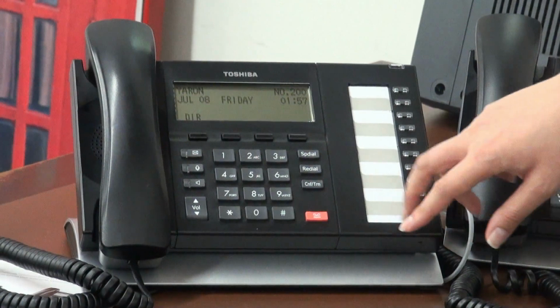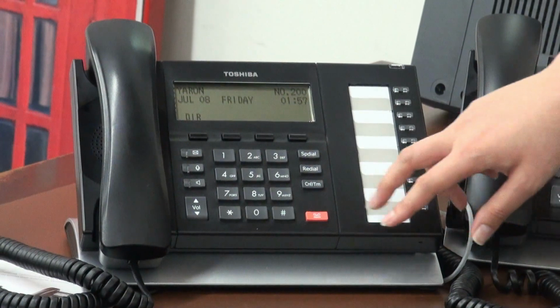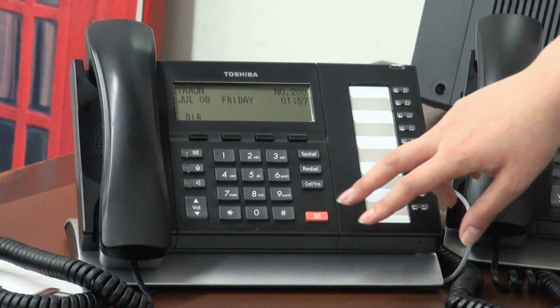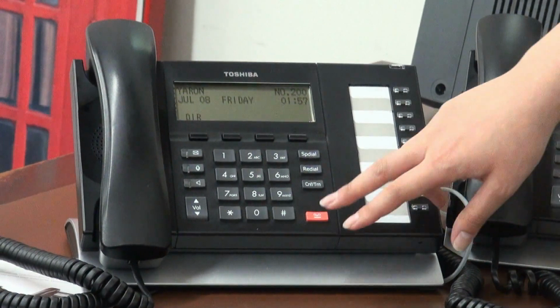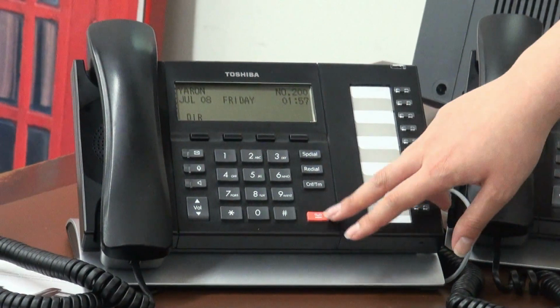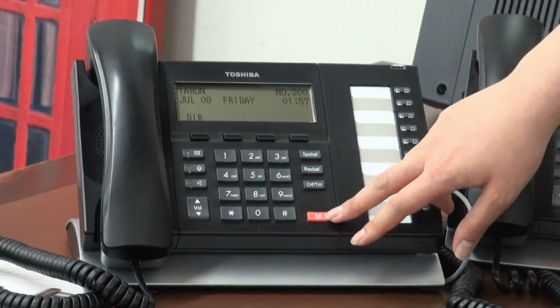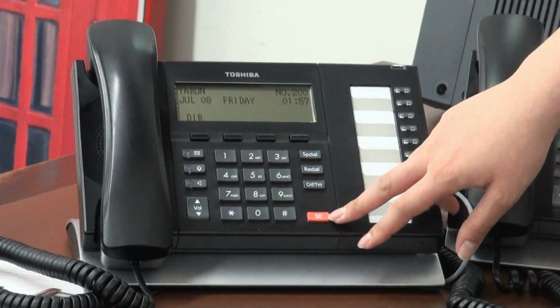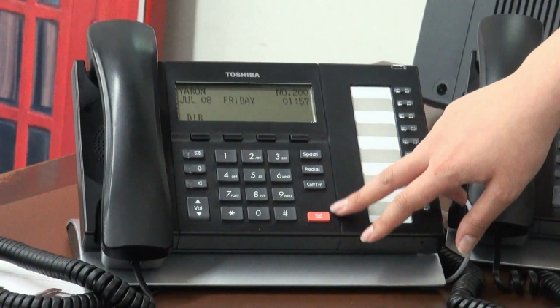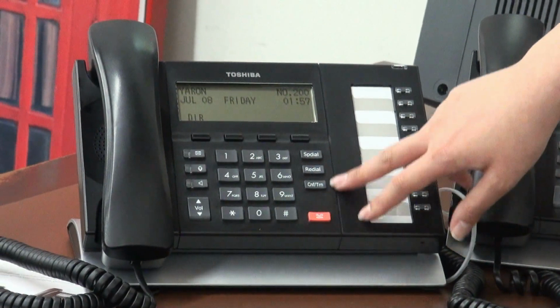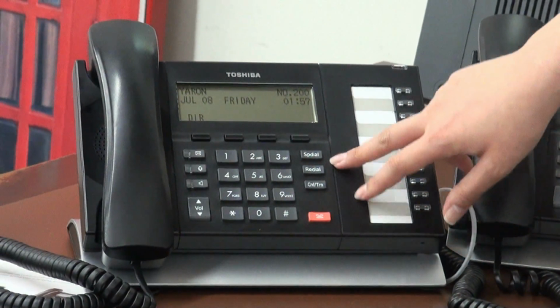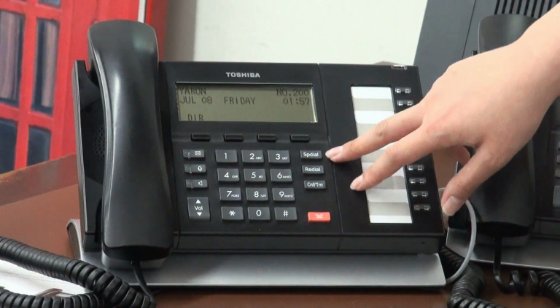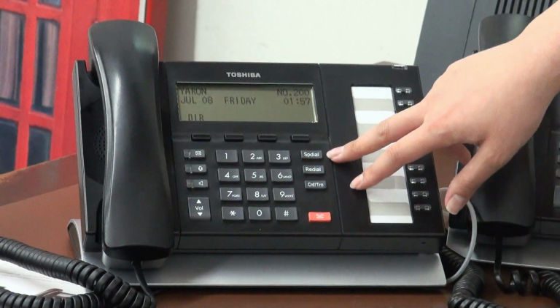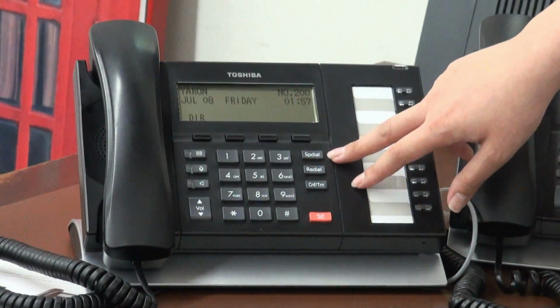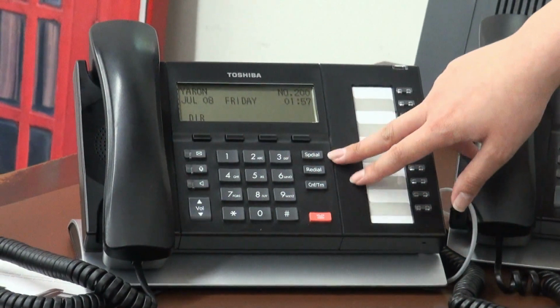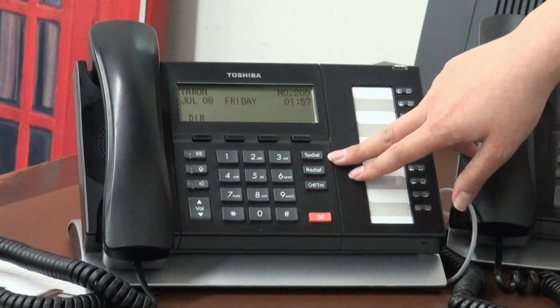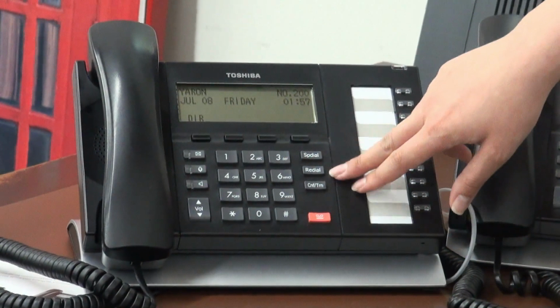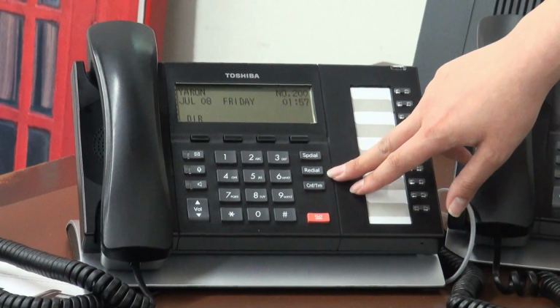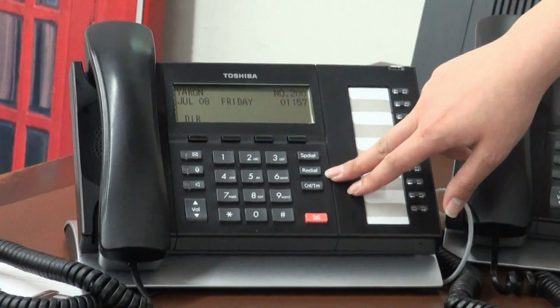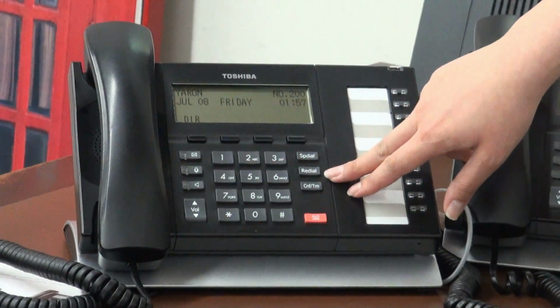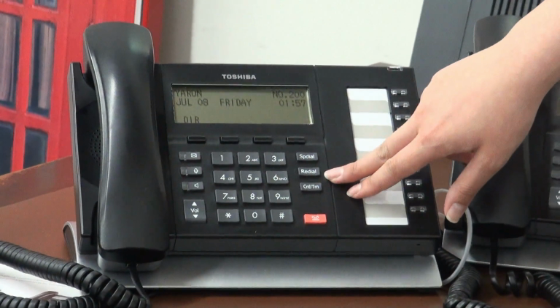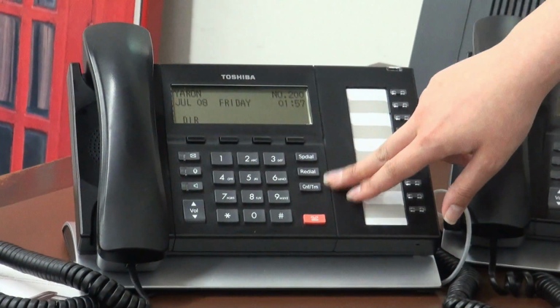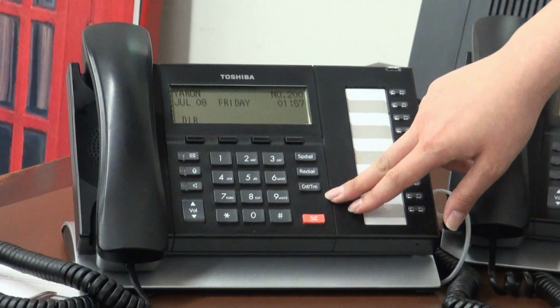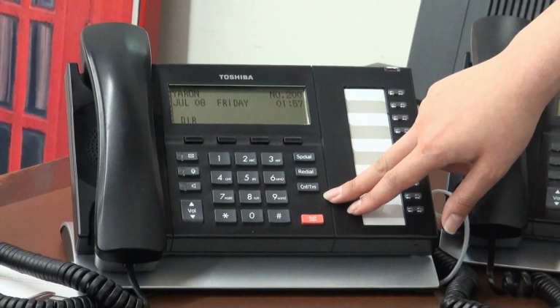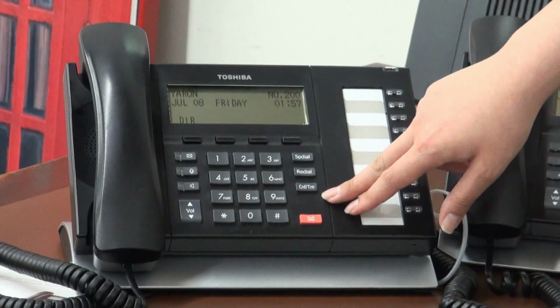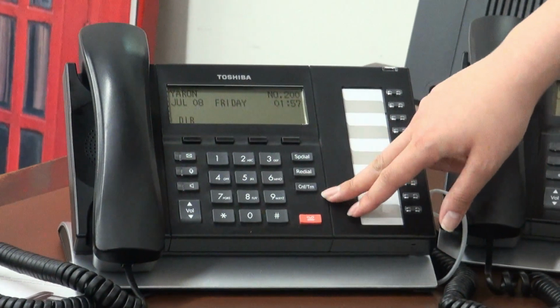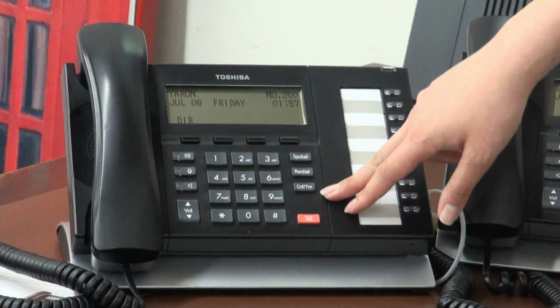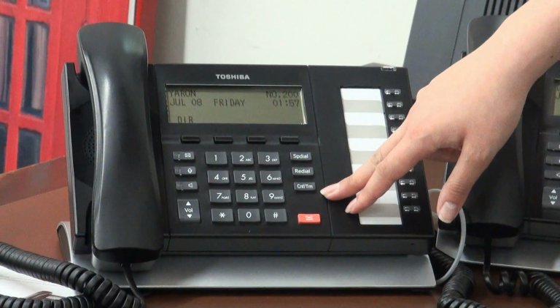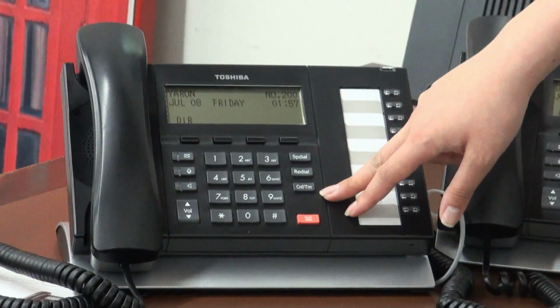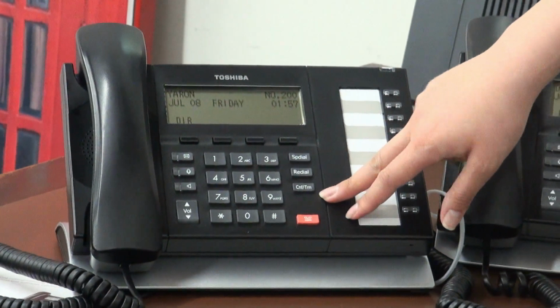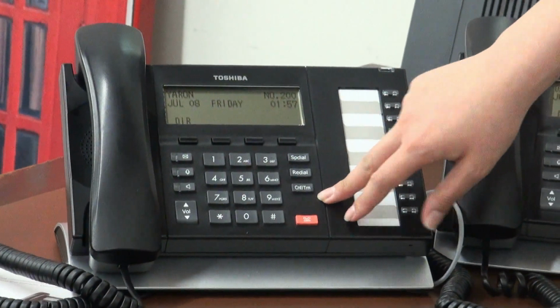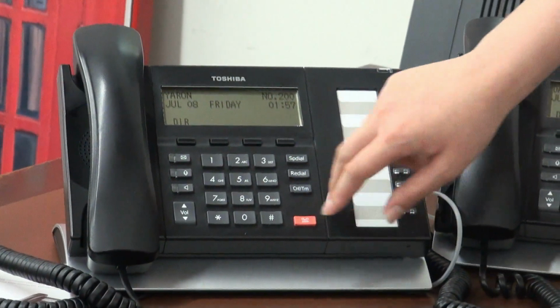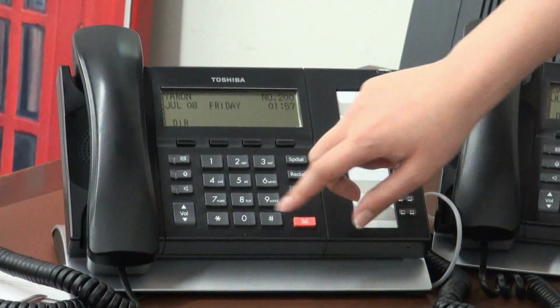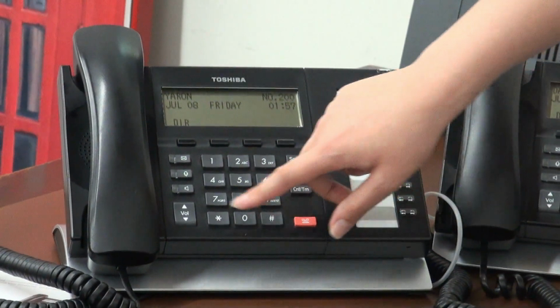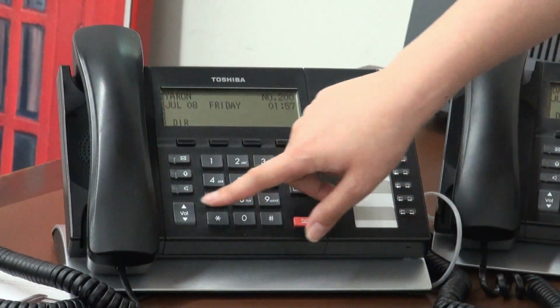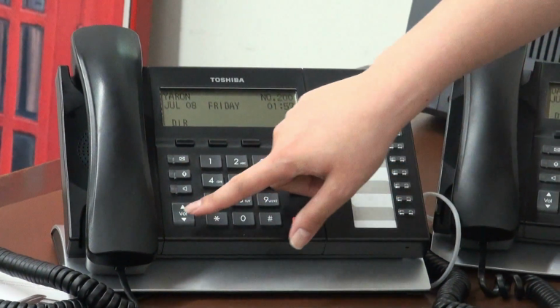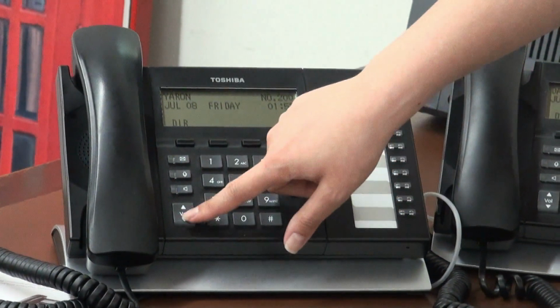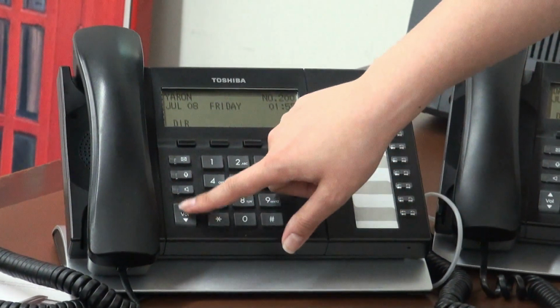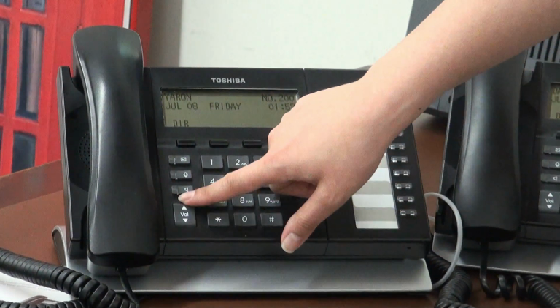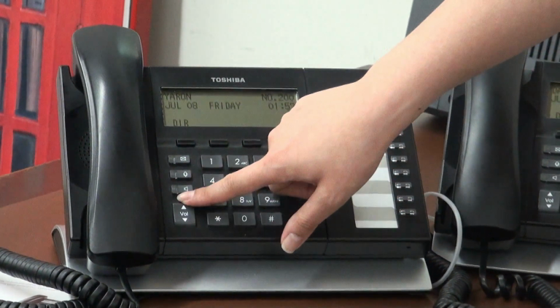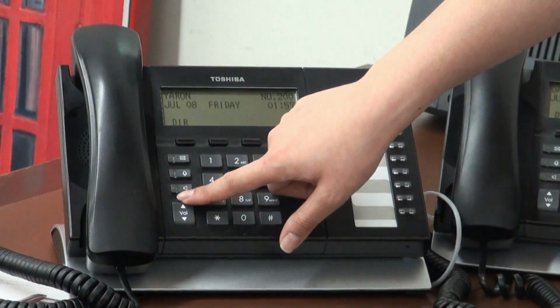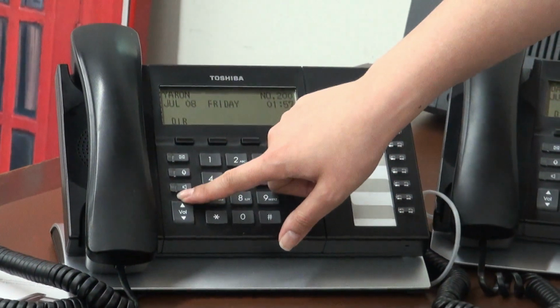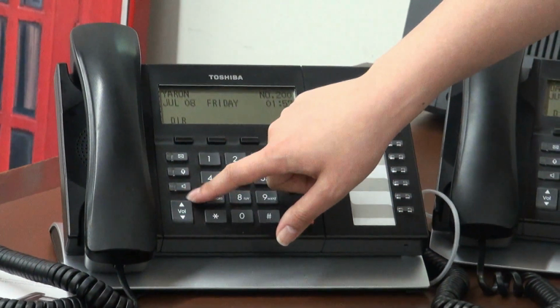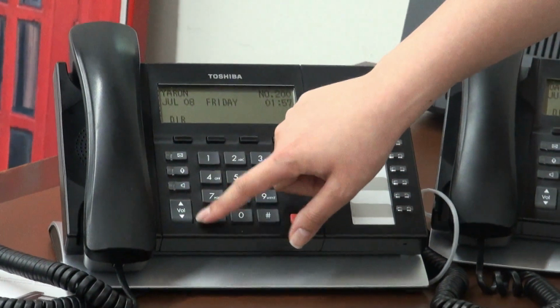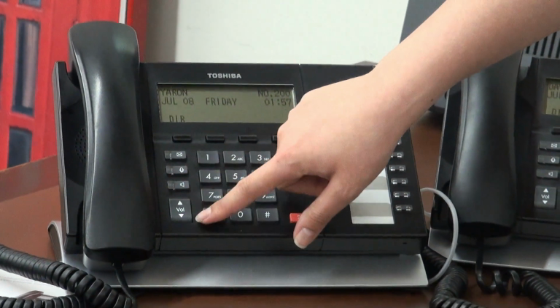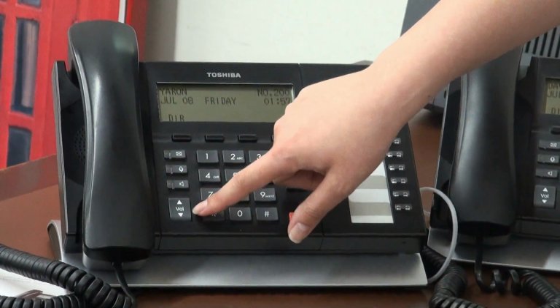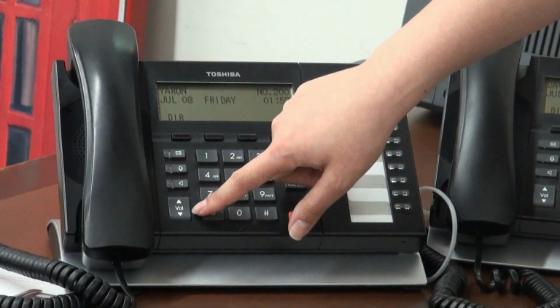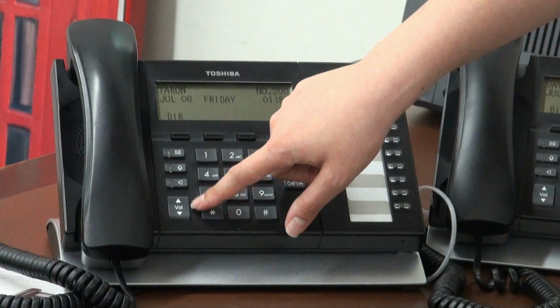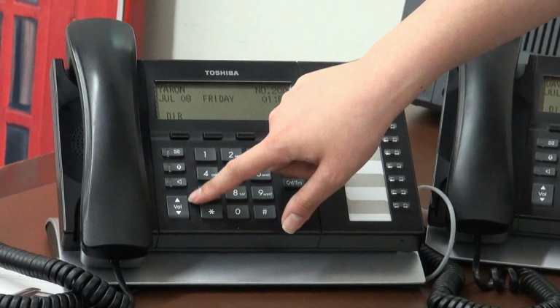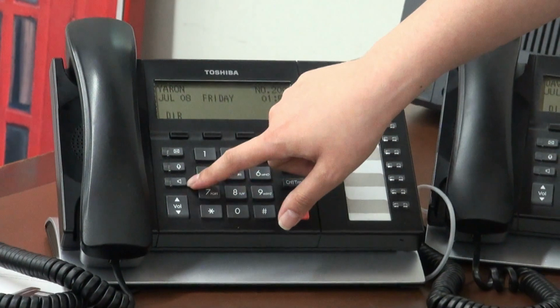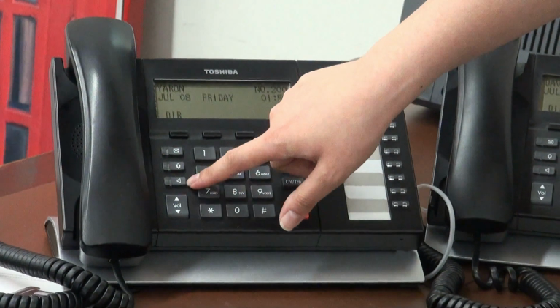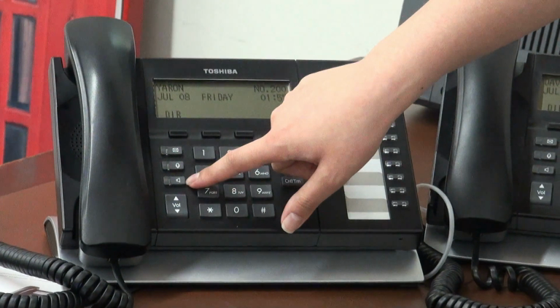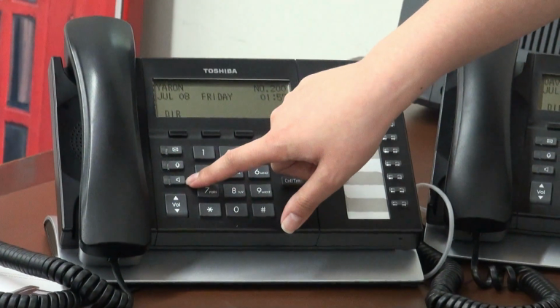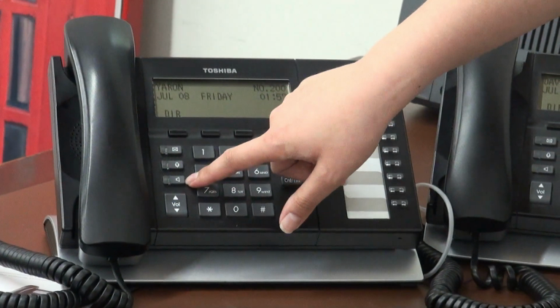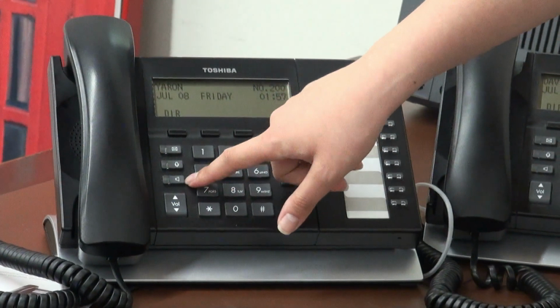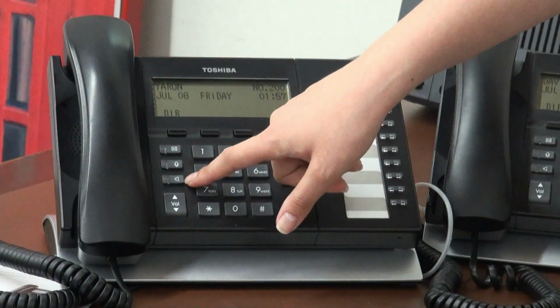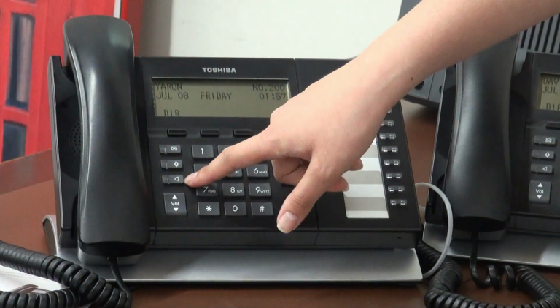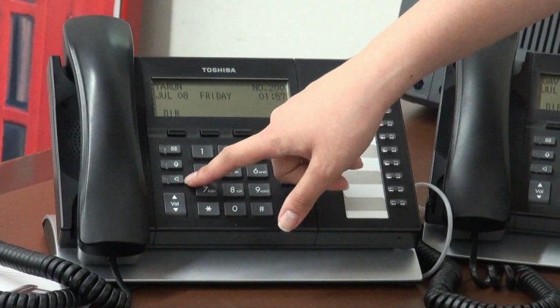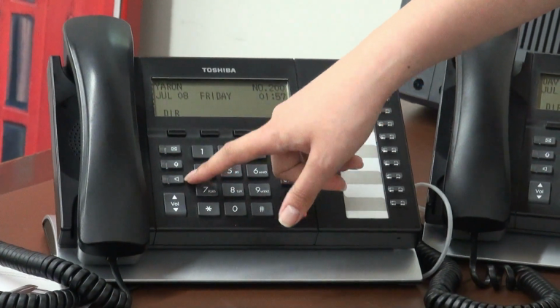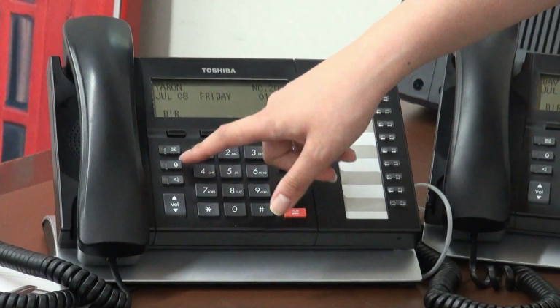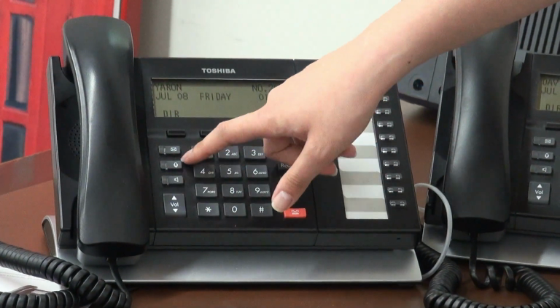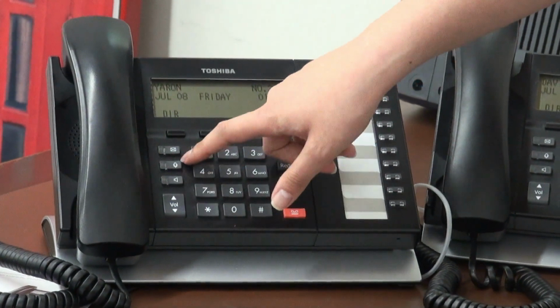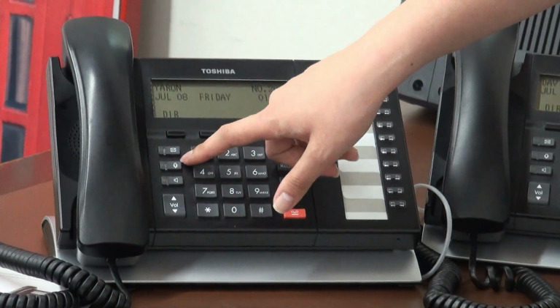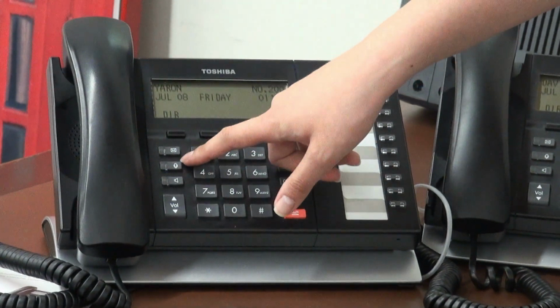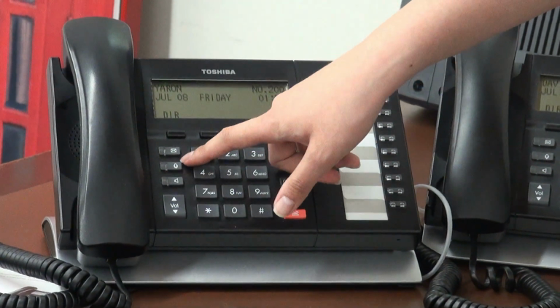You have your hold buttons, speed dial, redial, conference, your volume, your speaker, and your mute.